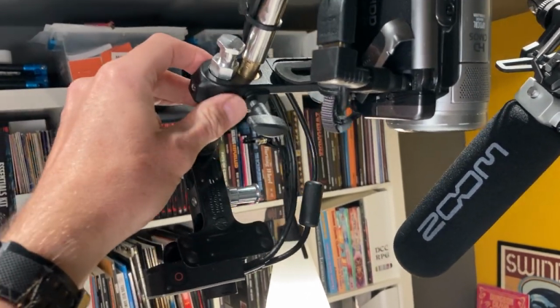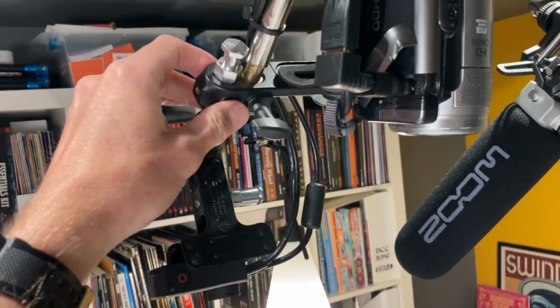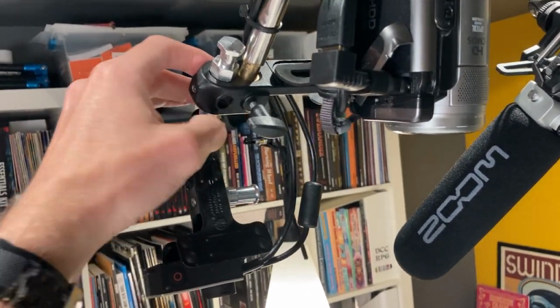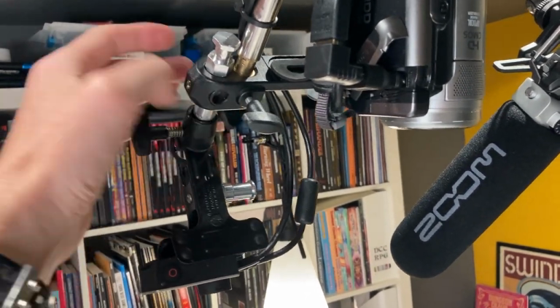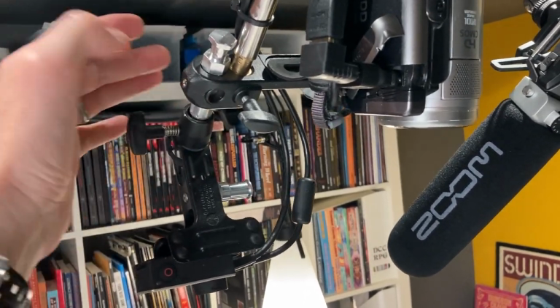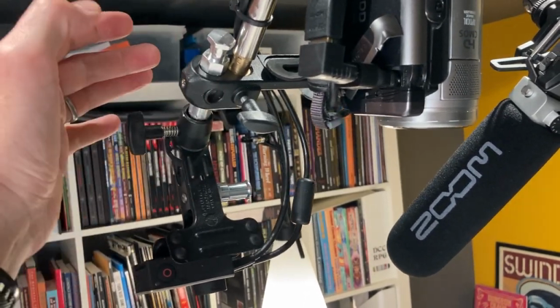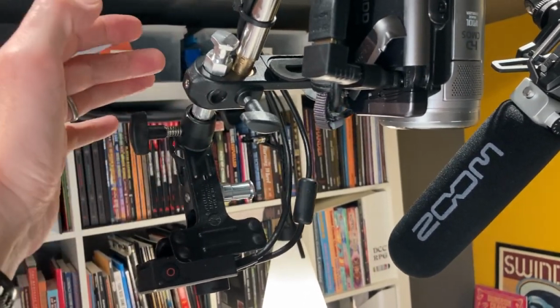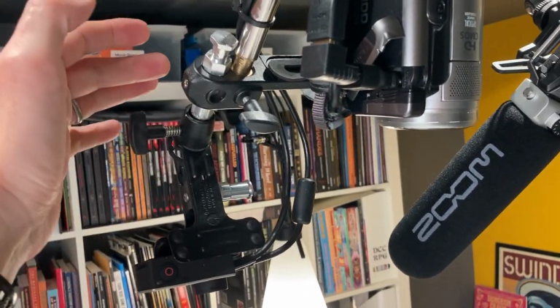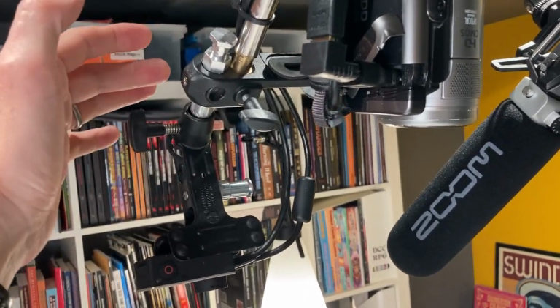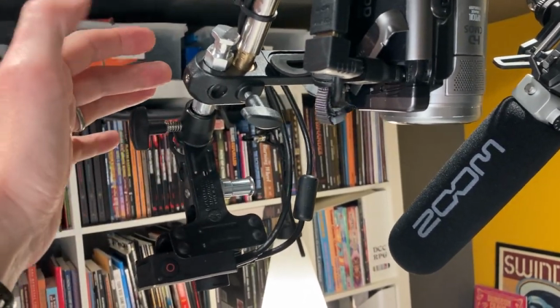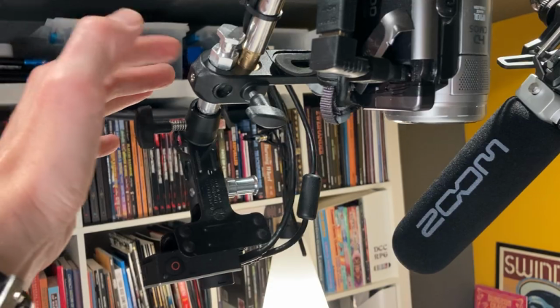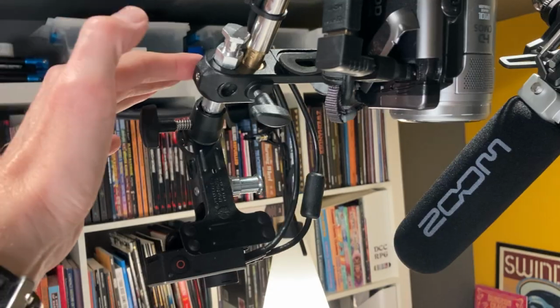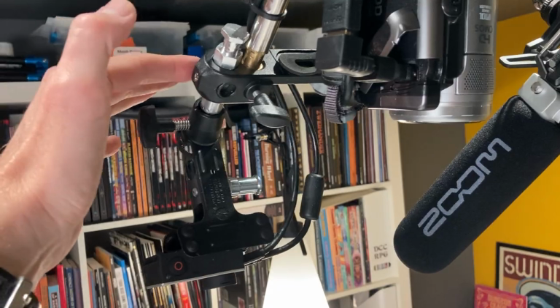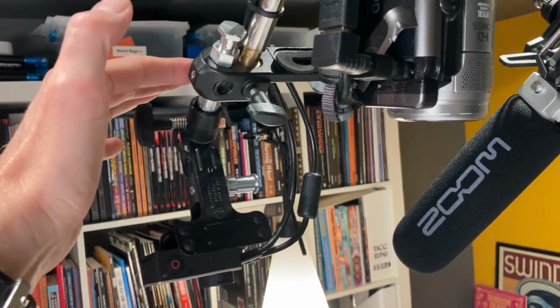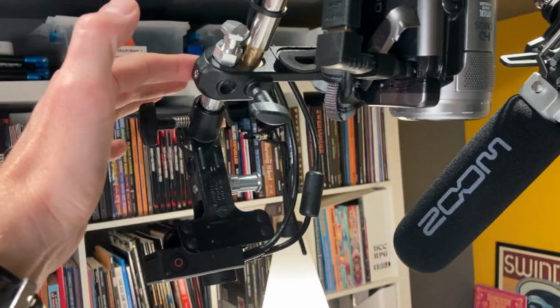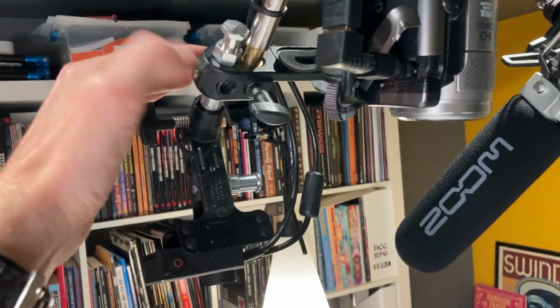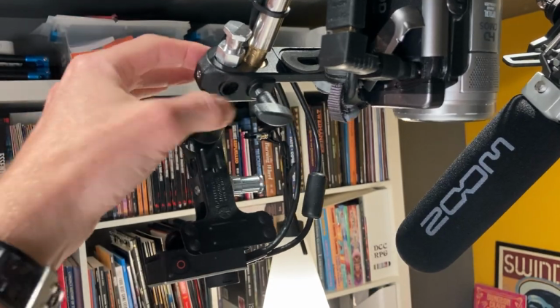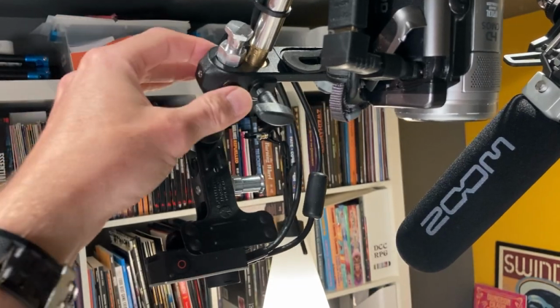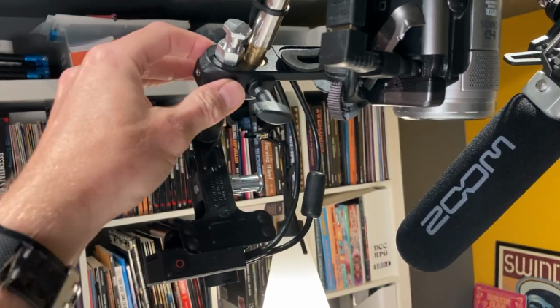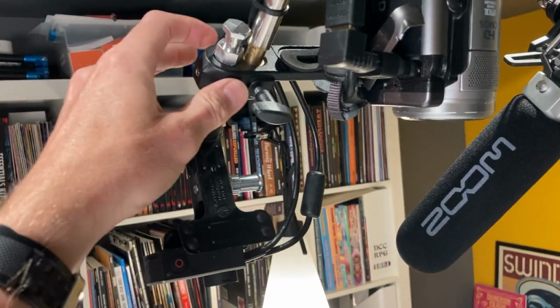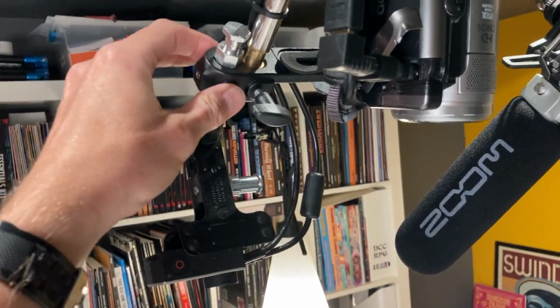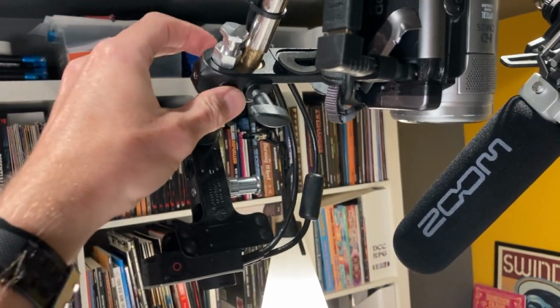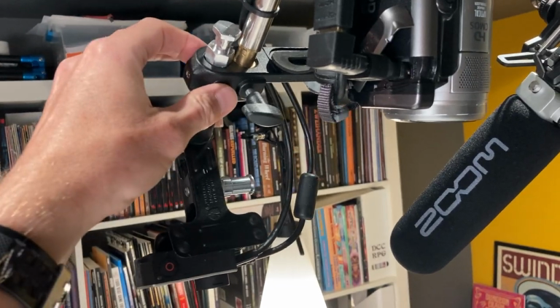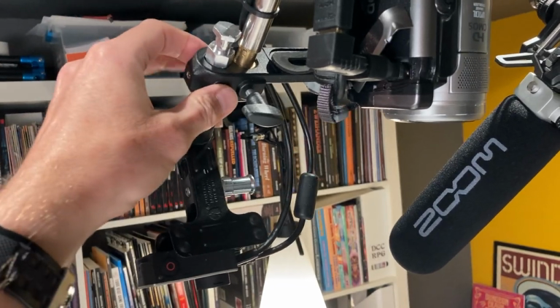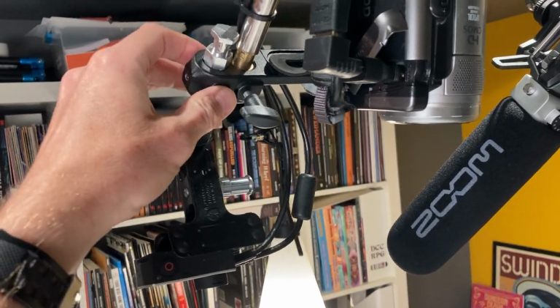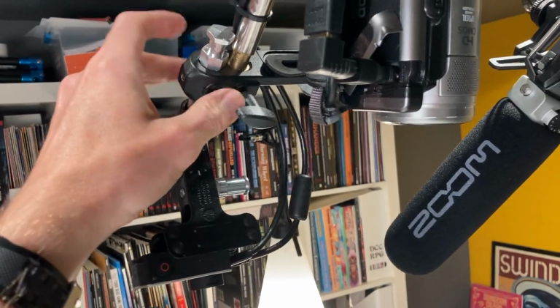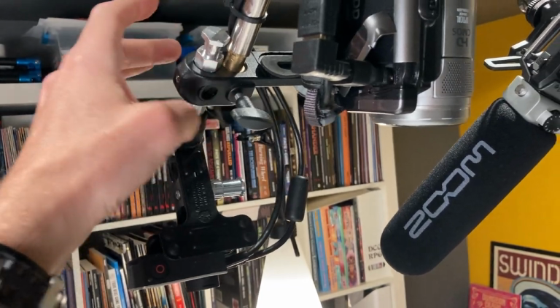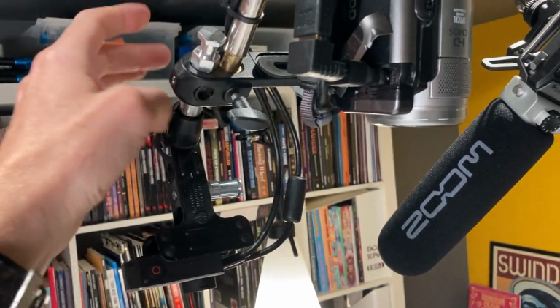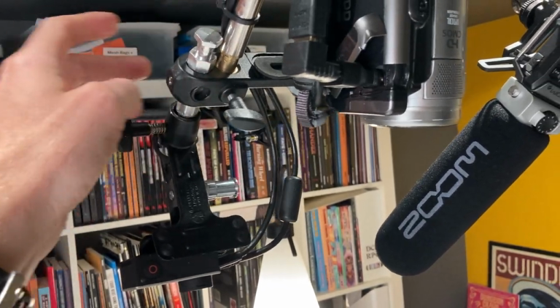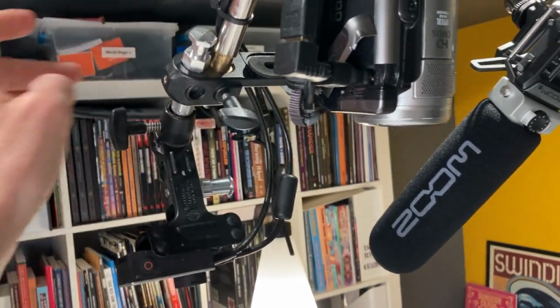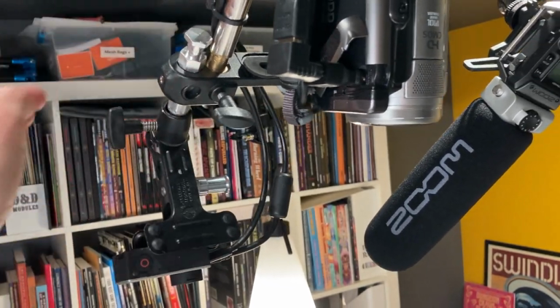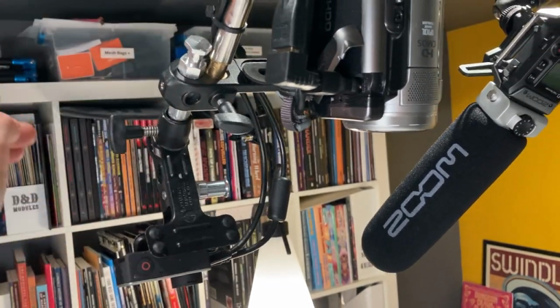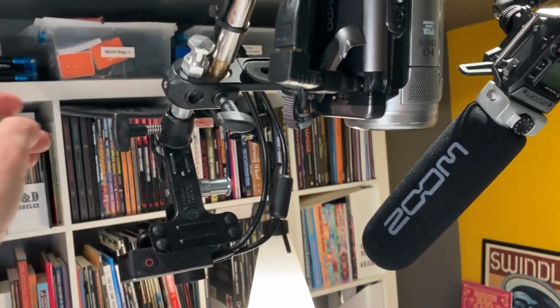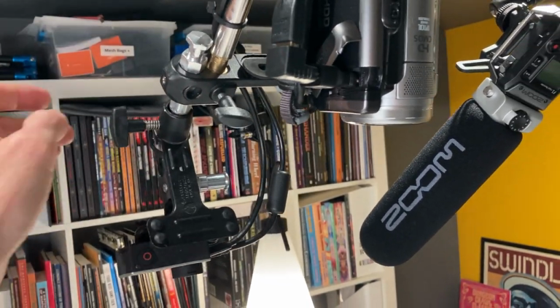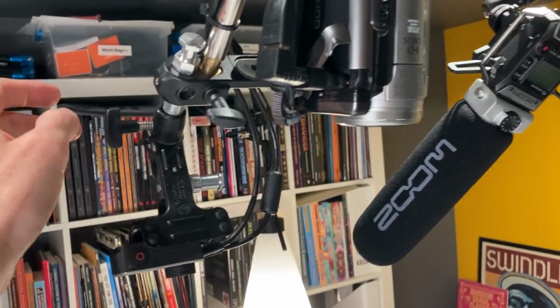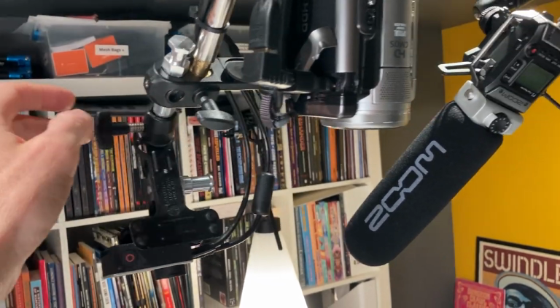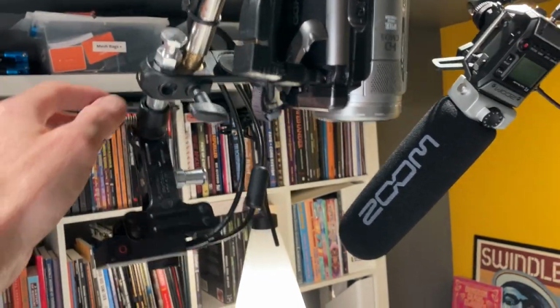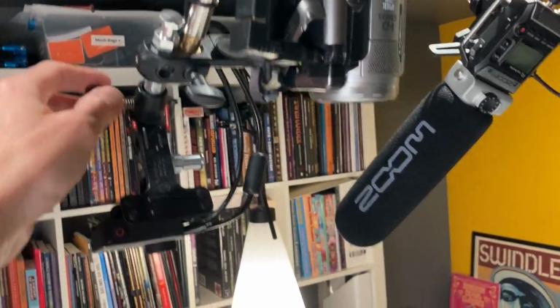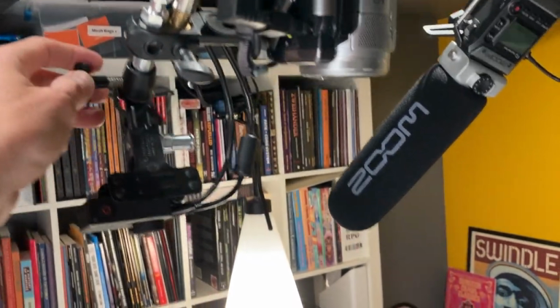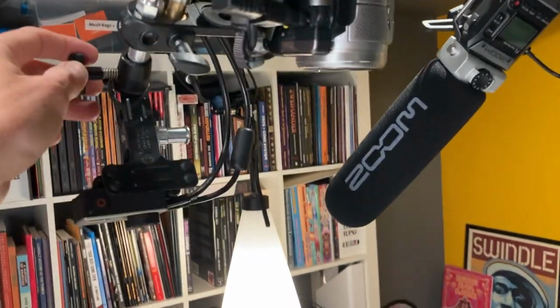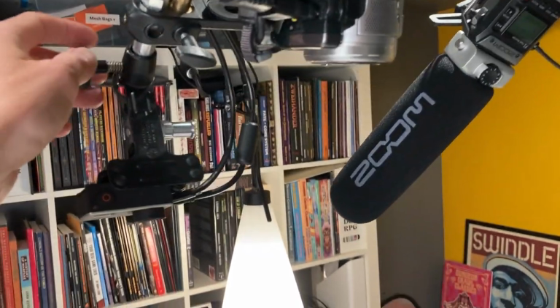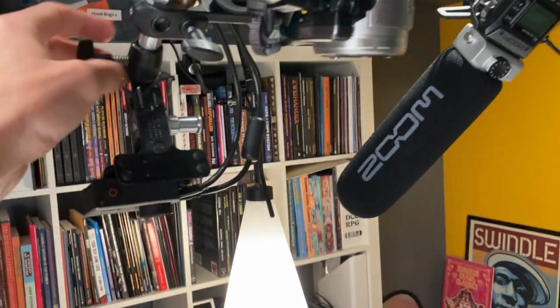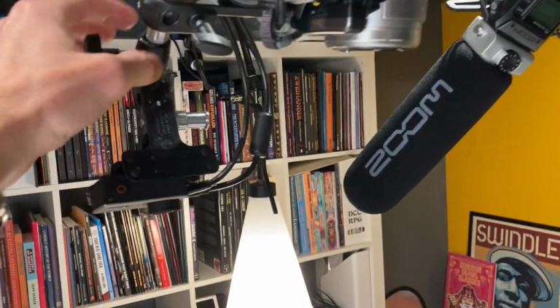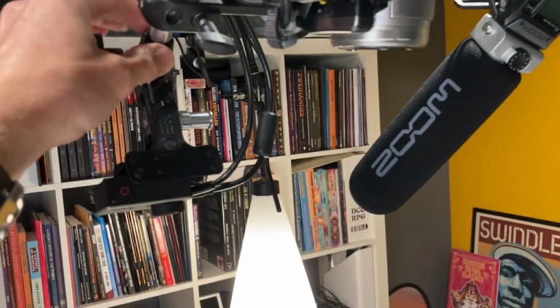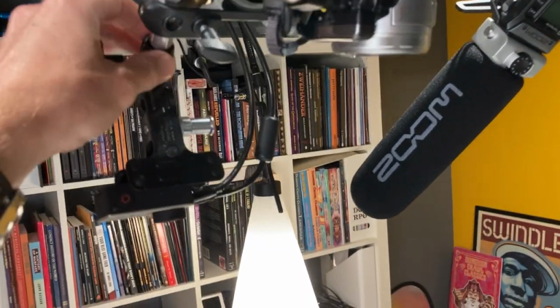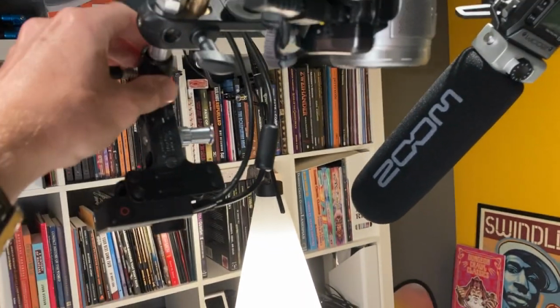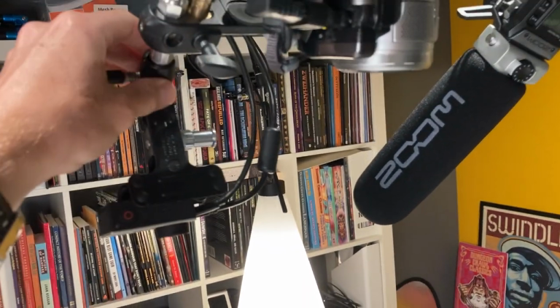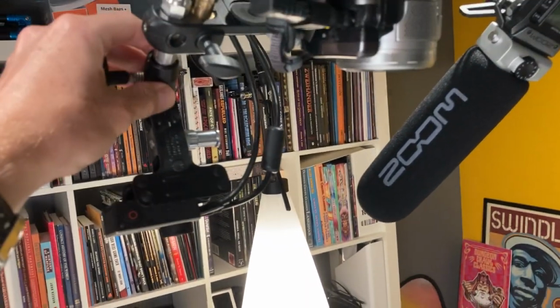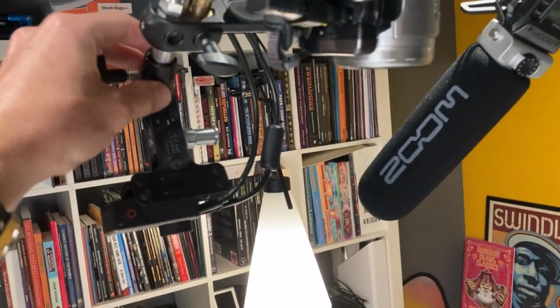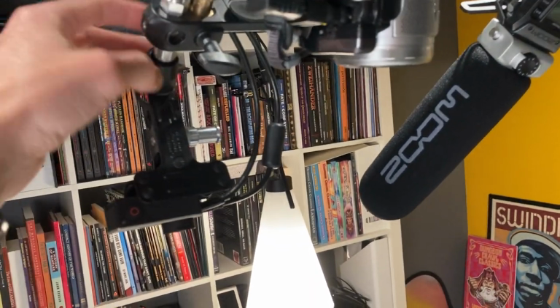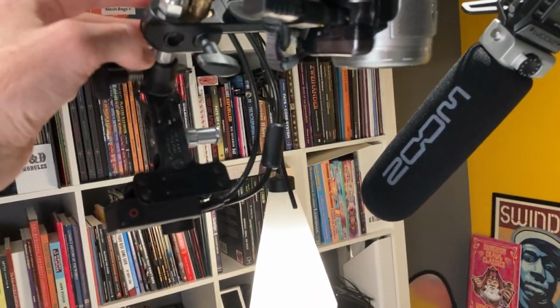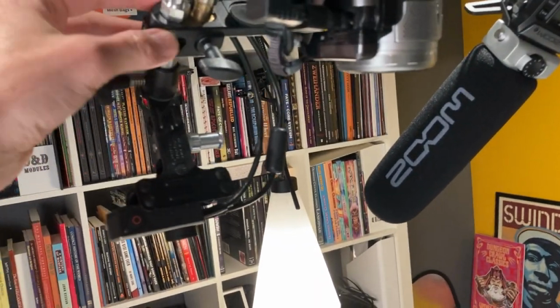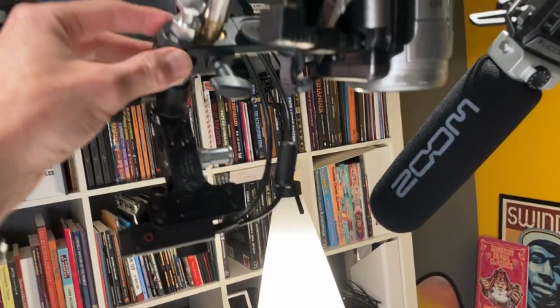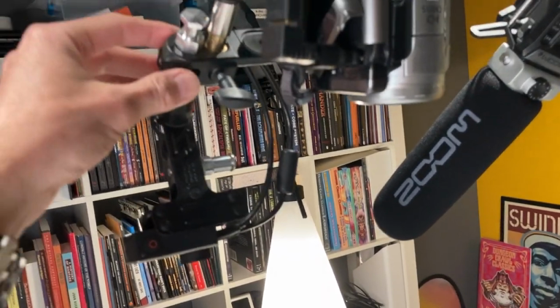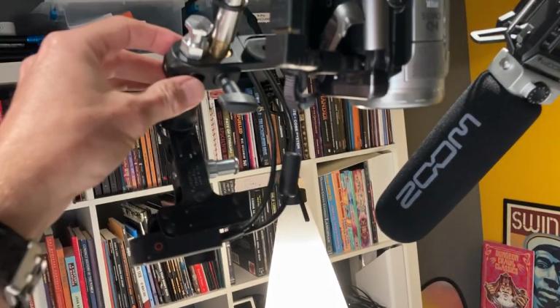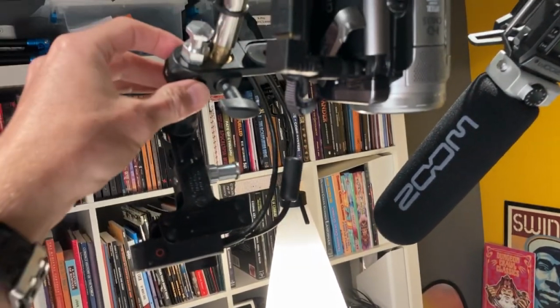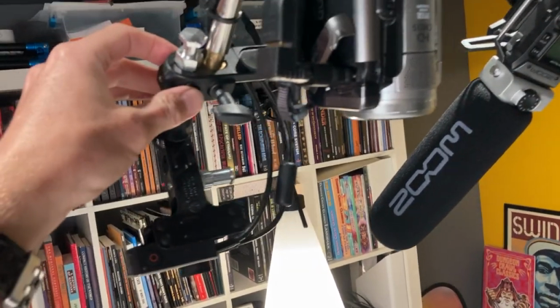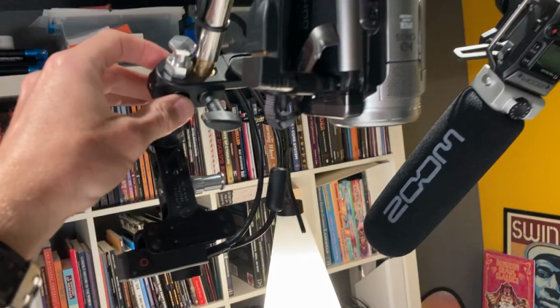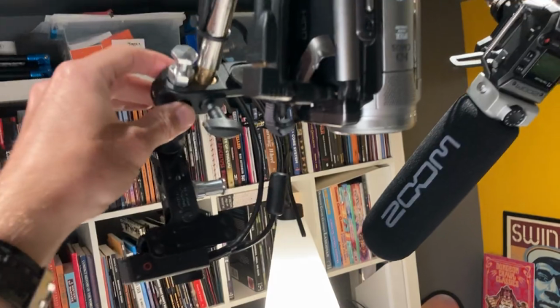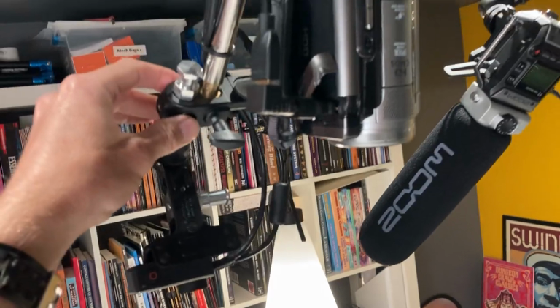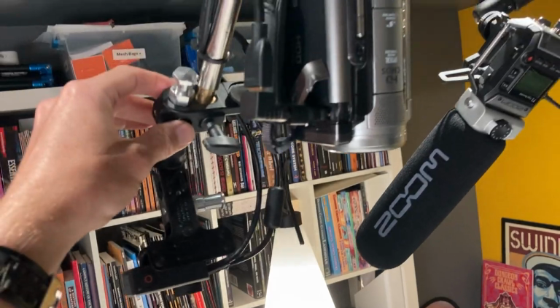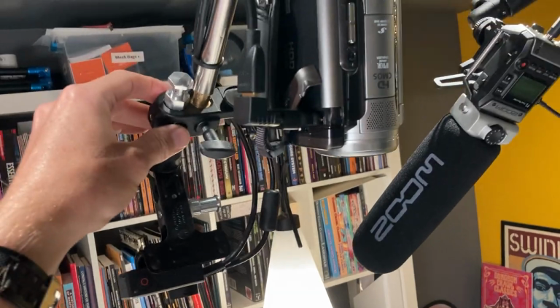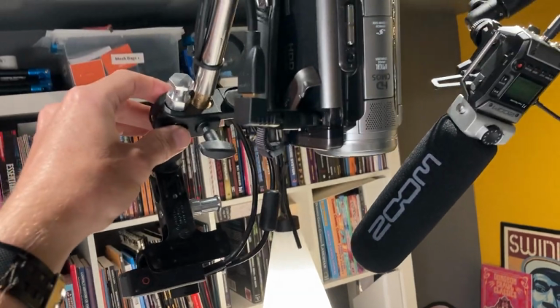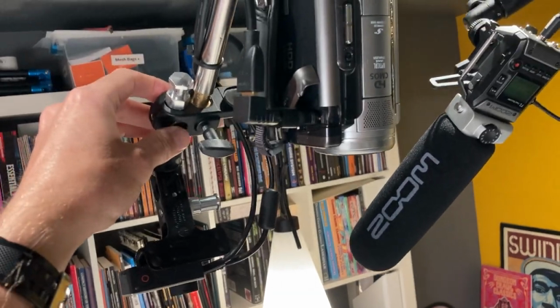It's a Manfrotto magic arm. You can buy these individually, though it's these little bits and bobs that kind of add up in terms of cost.